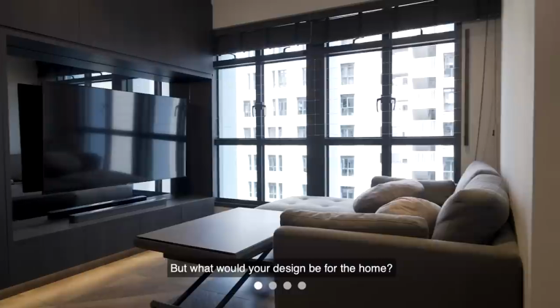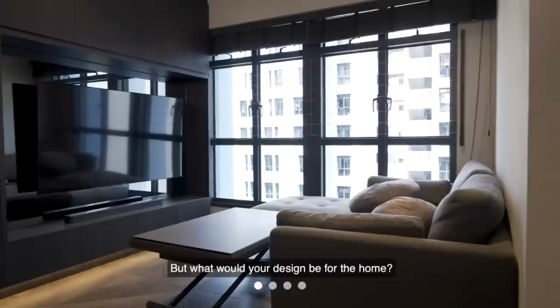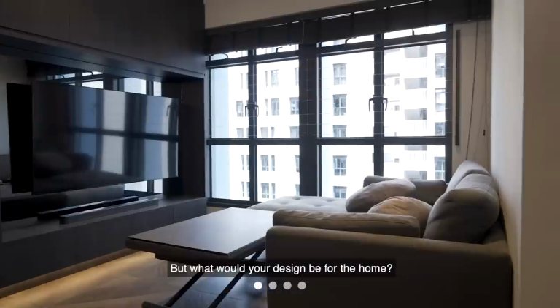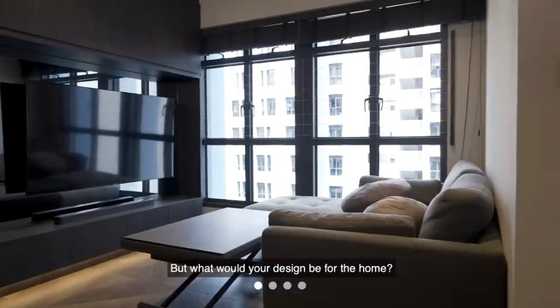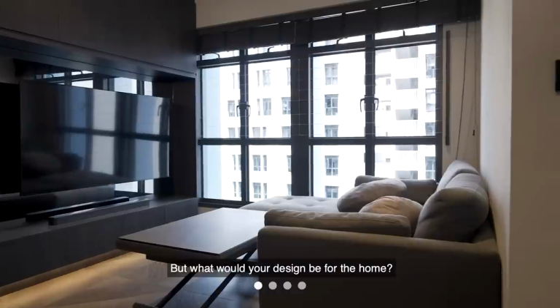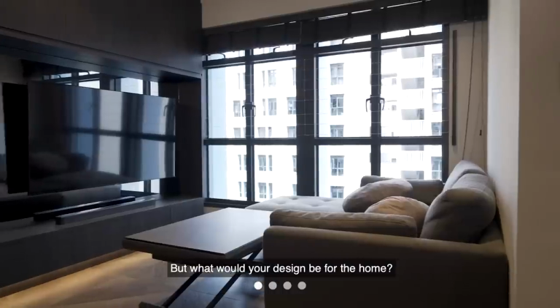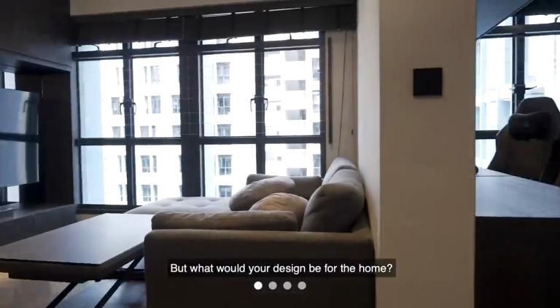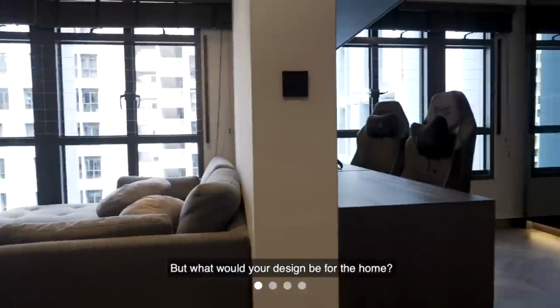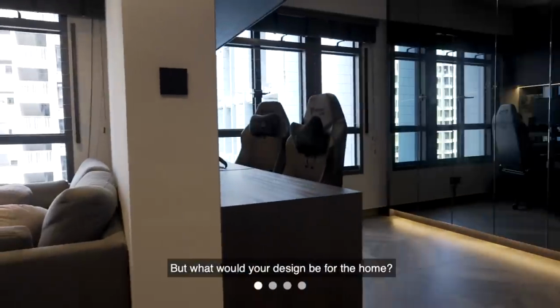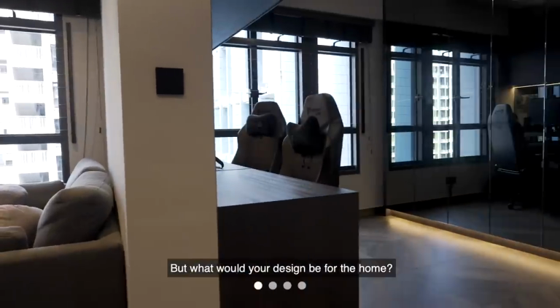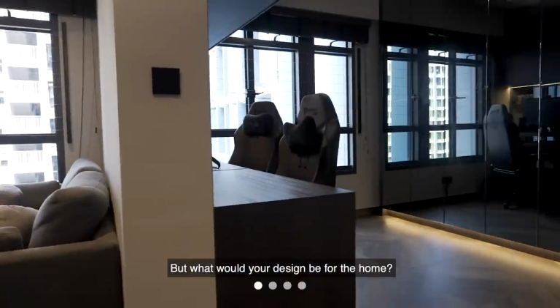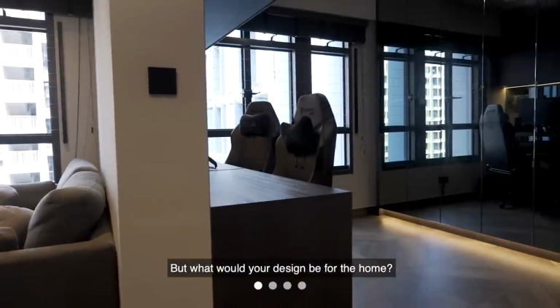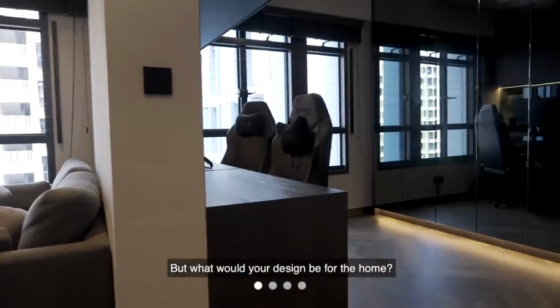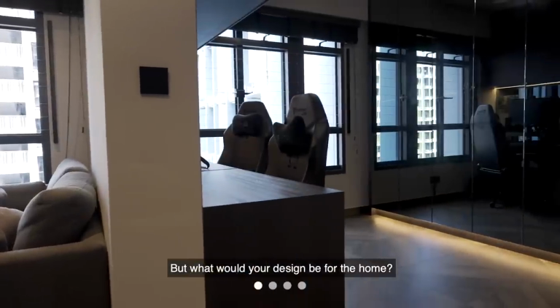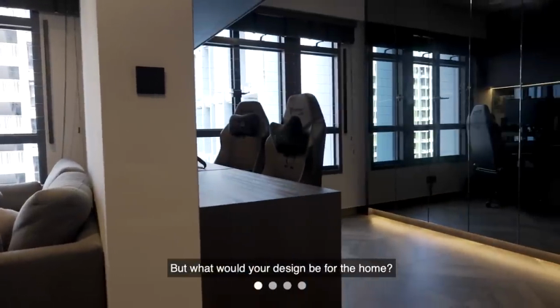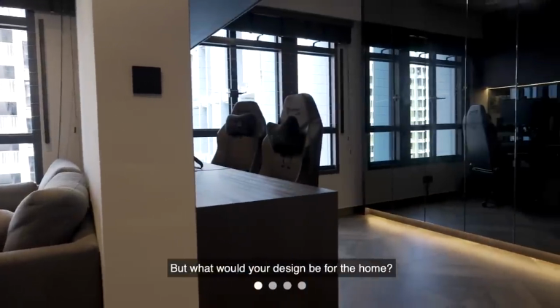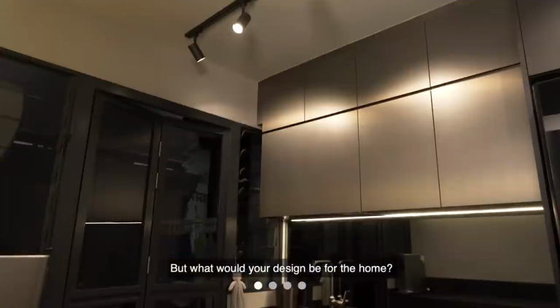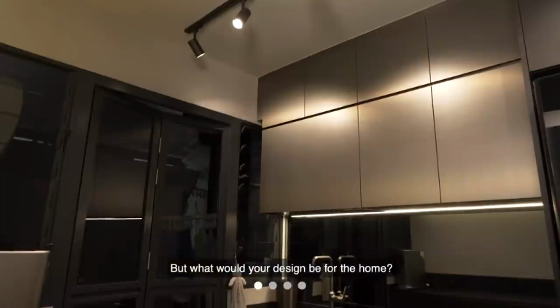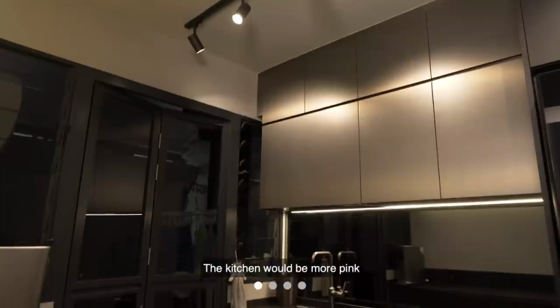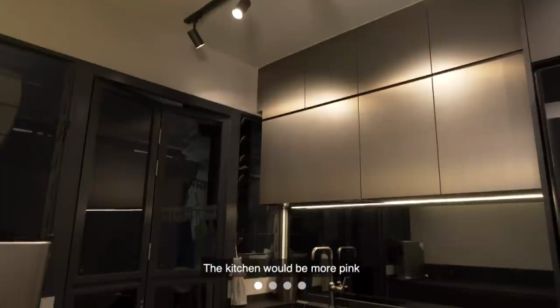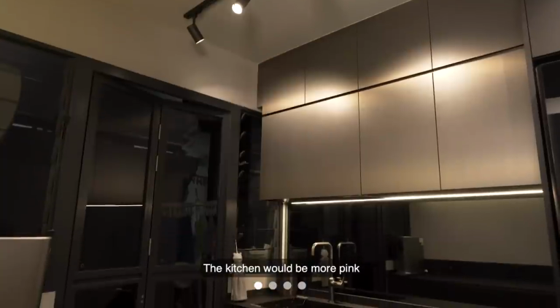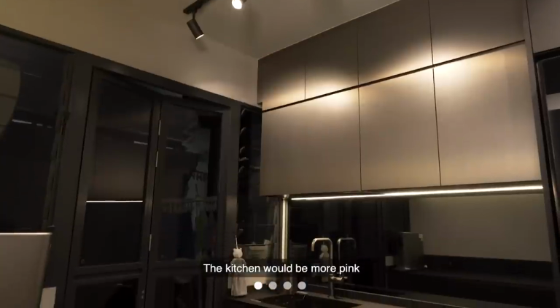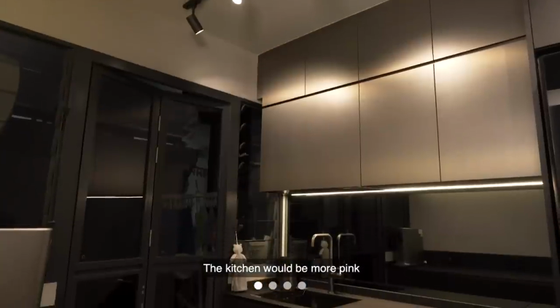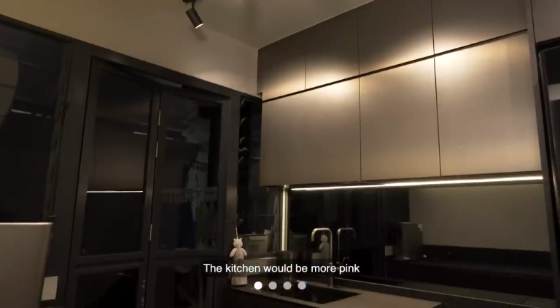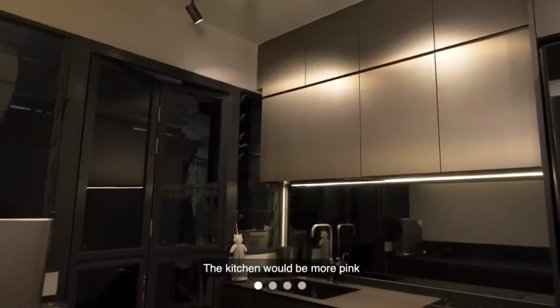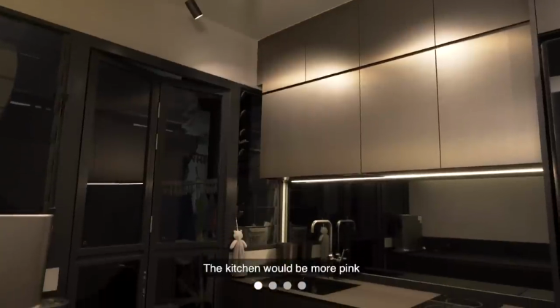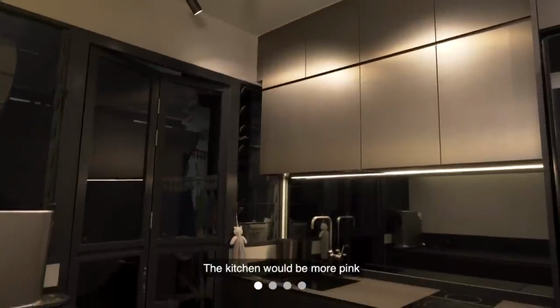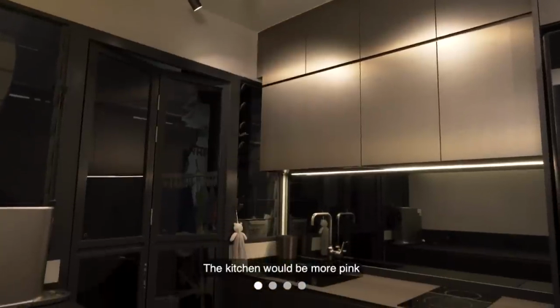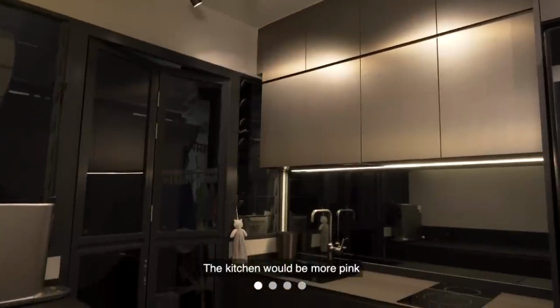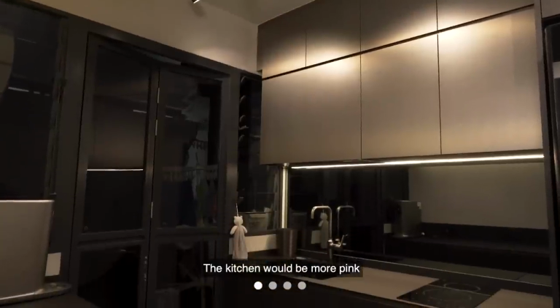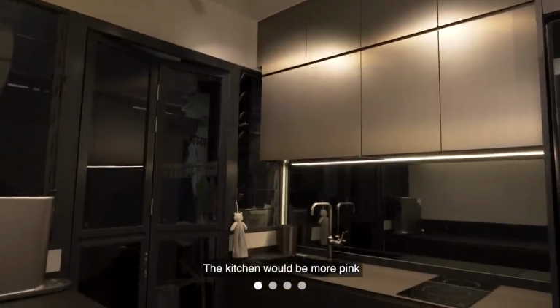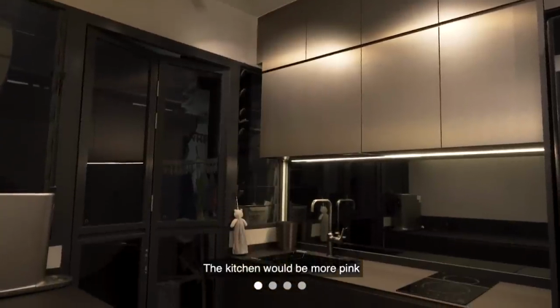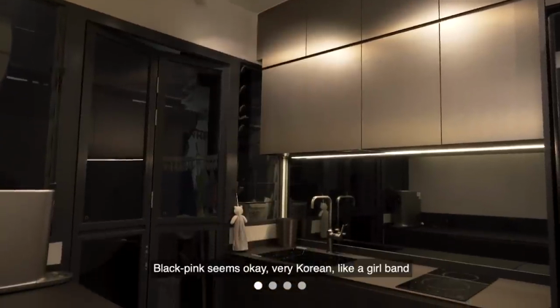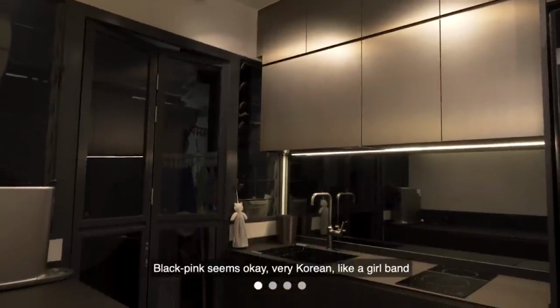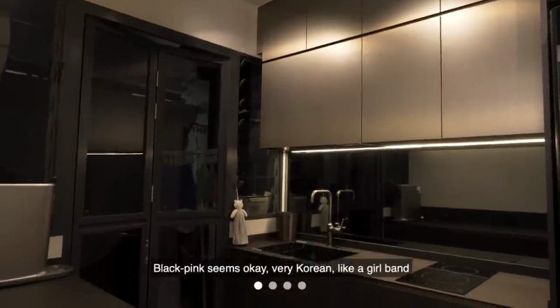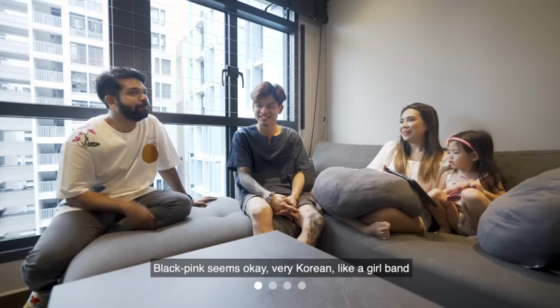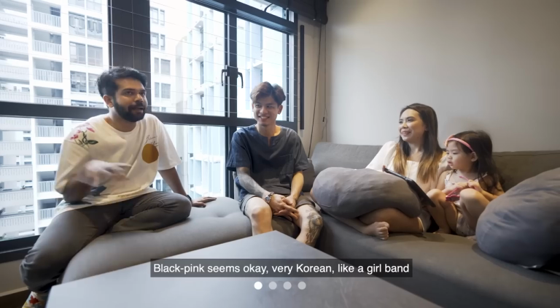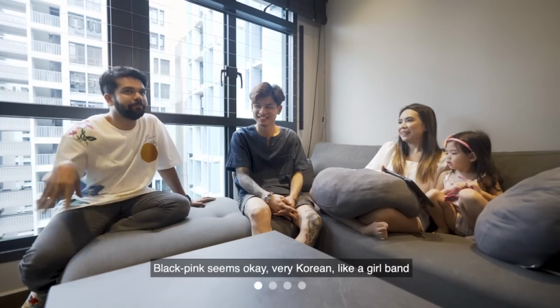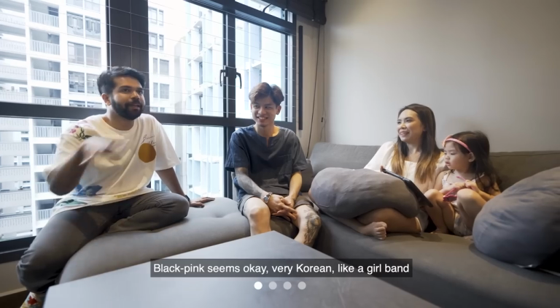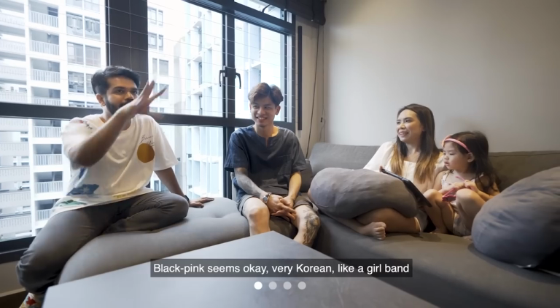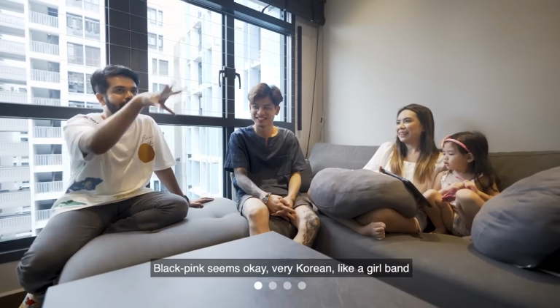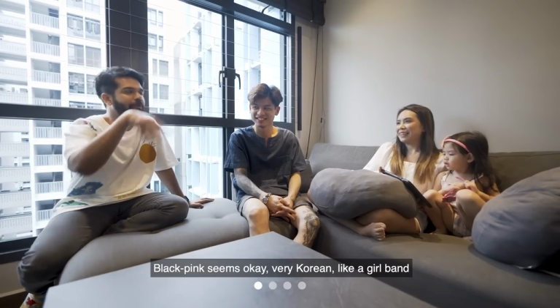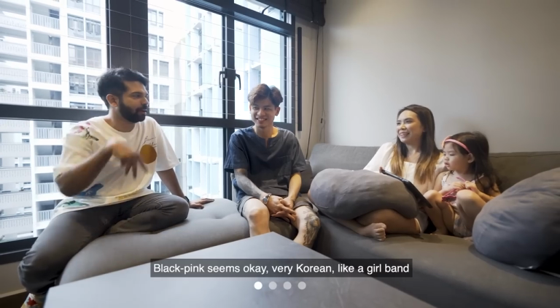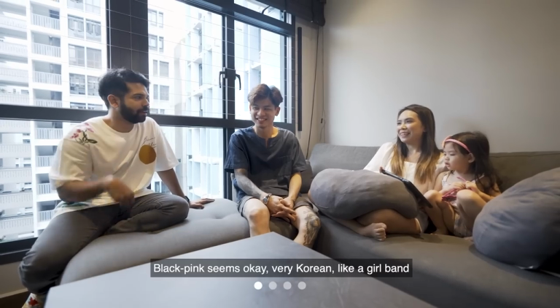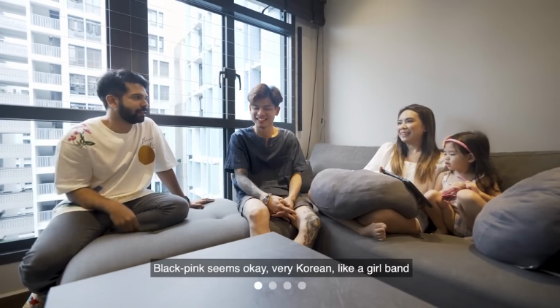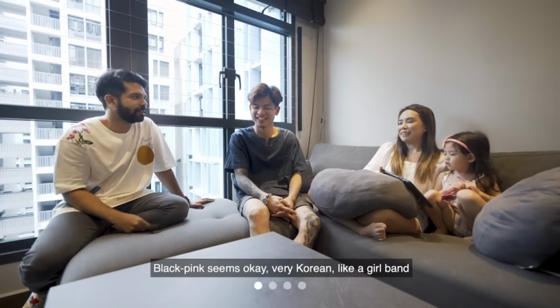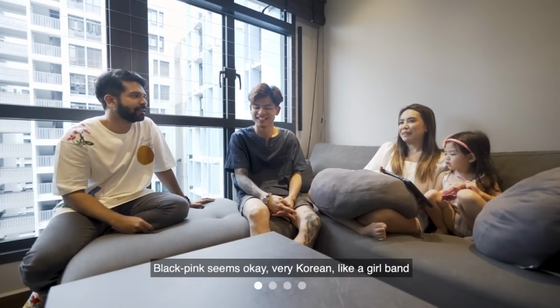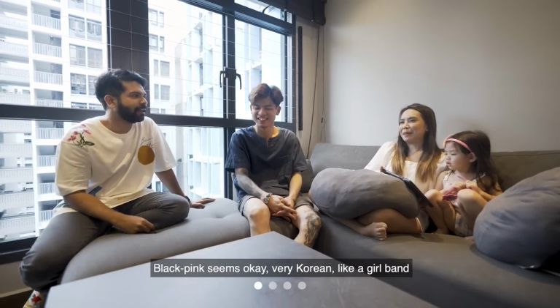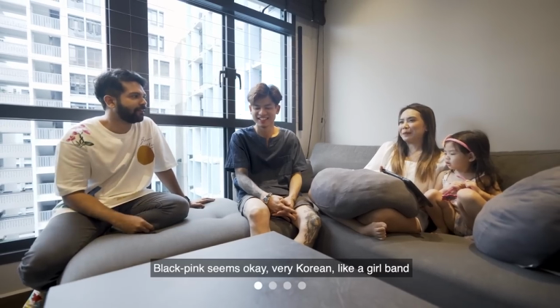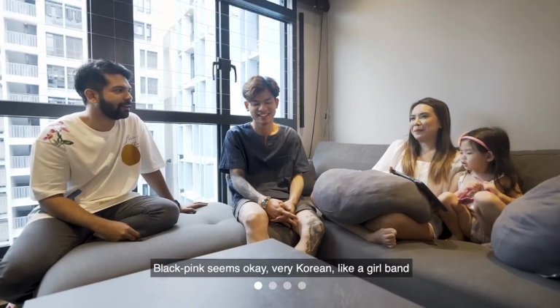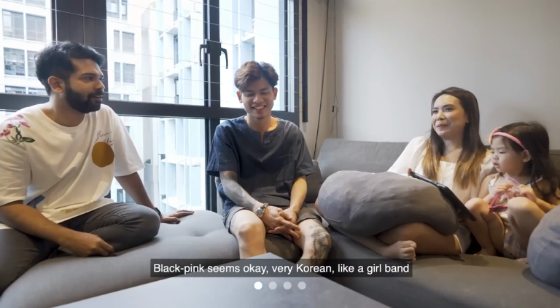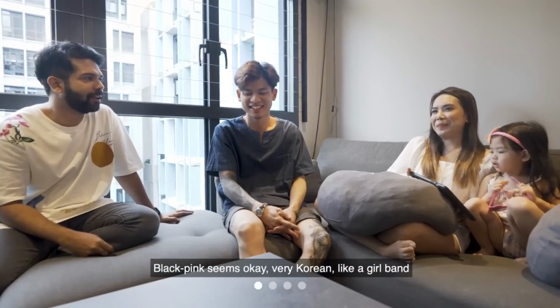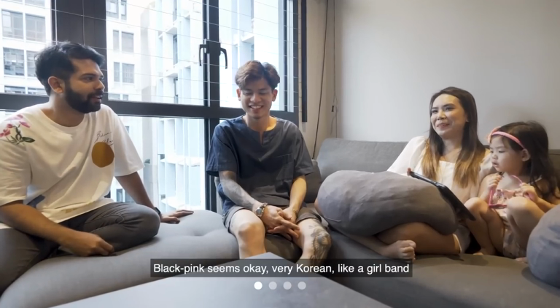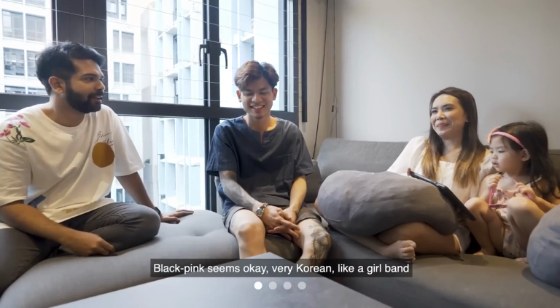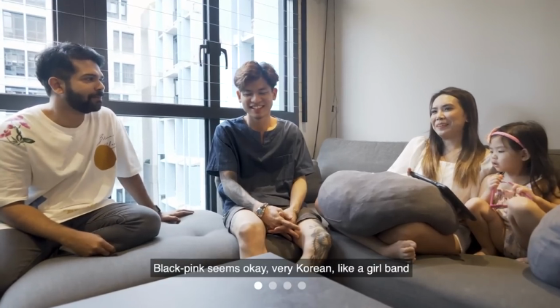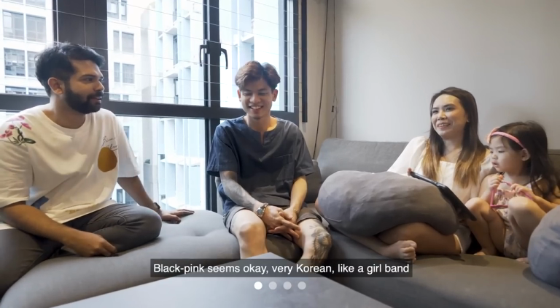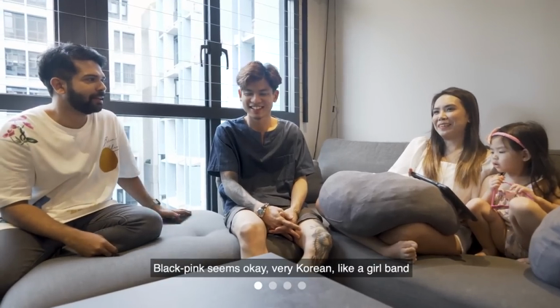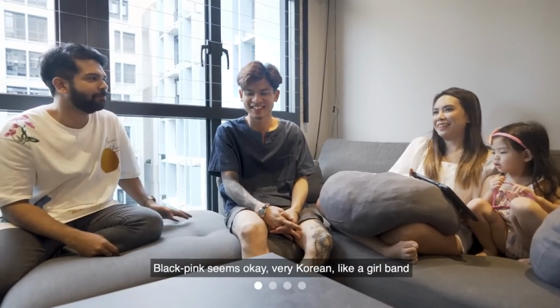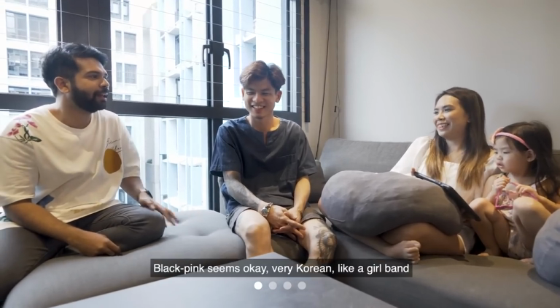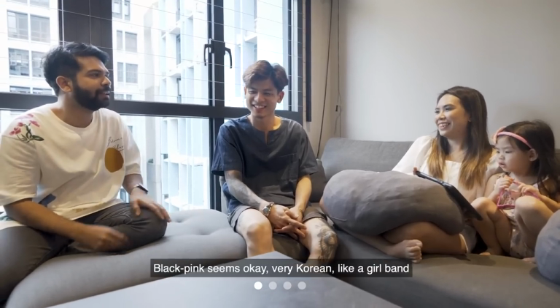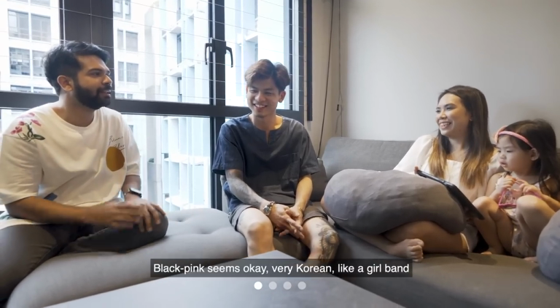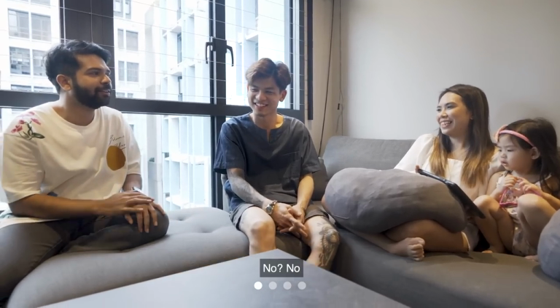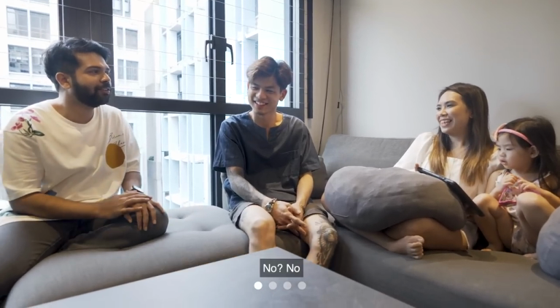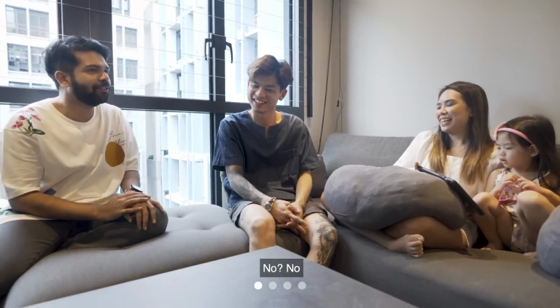But what would your design be for the home? The kitchen will be more pink. Black-pink, okay, what? Like a Korean girl band? No.